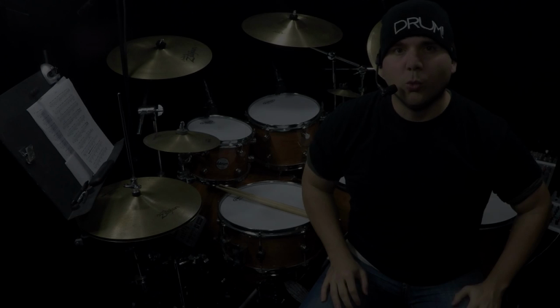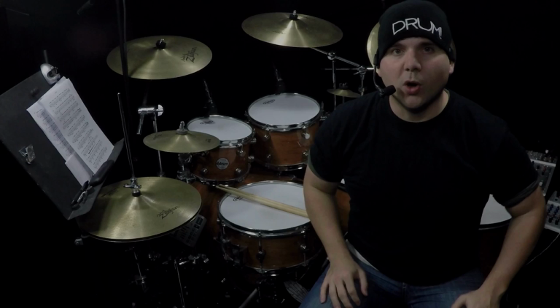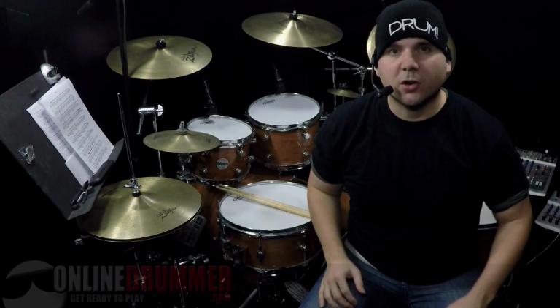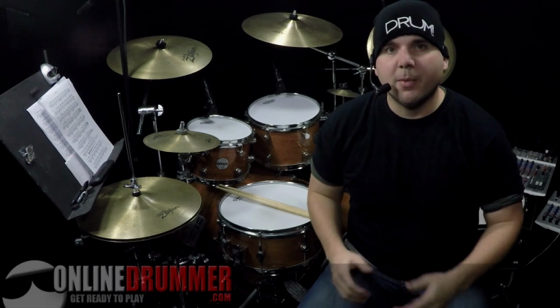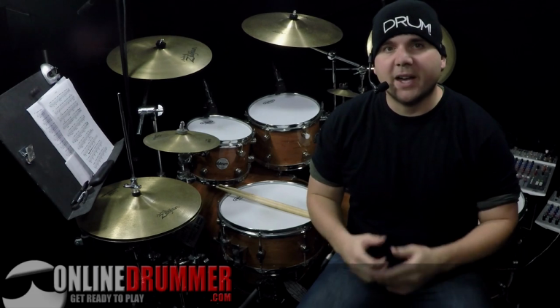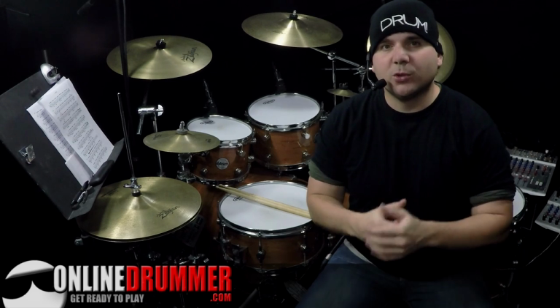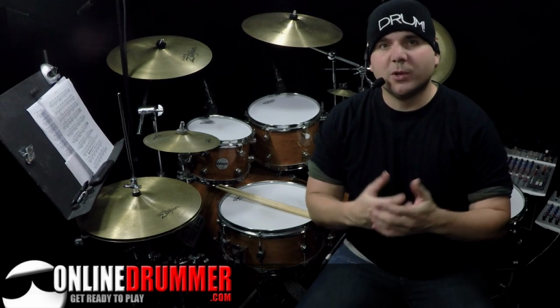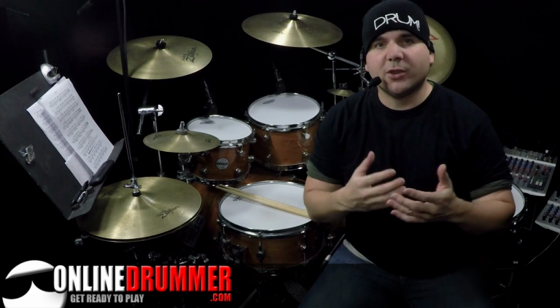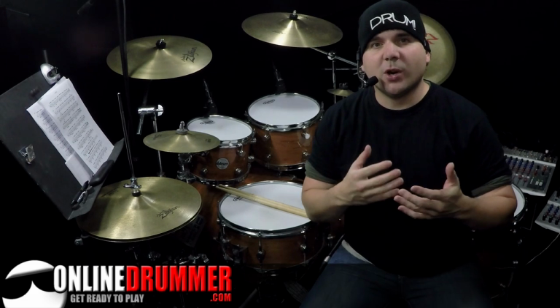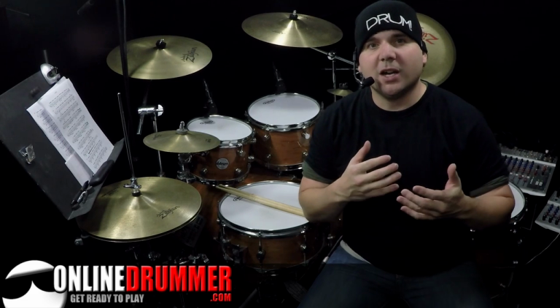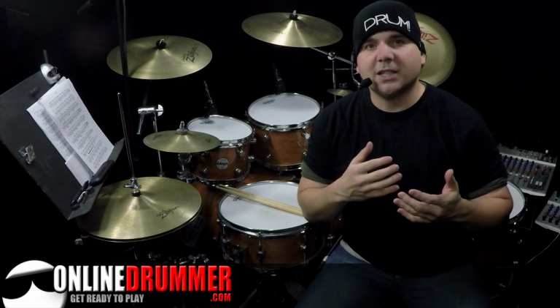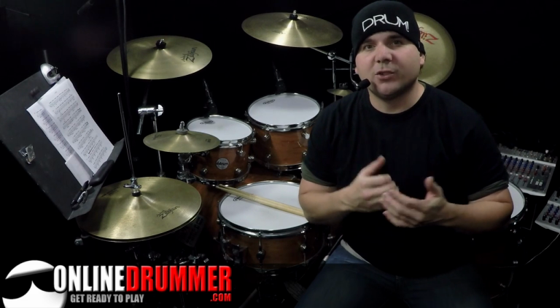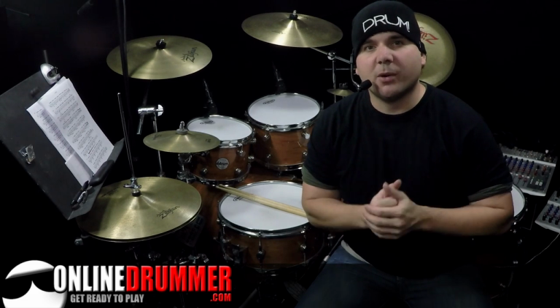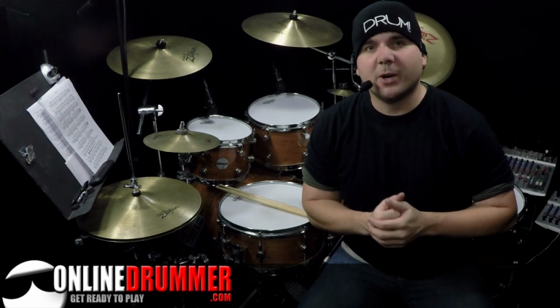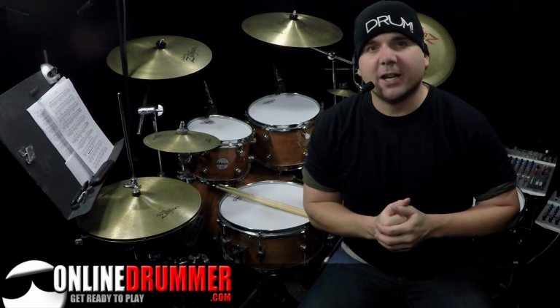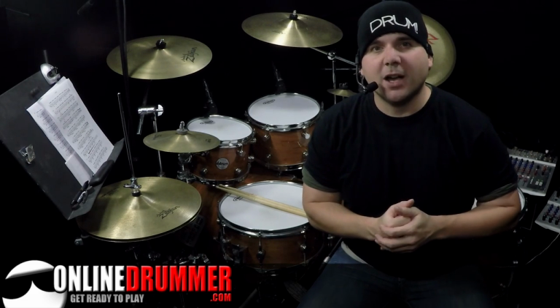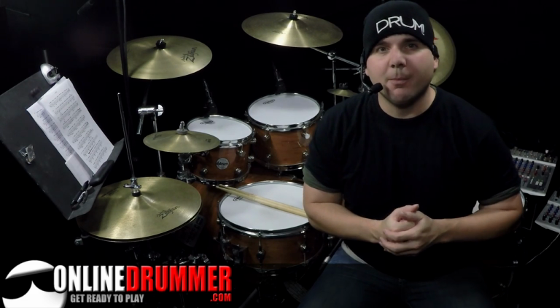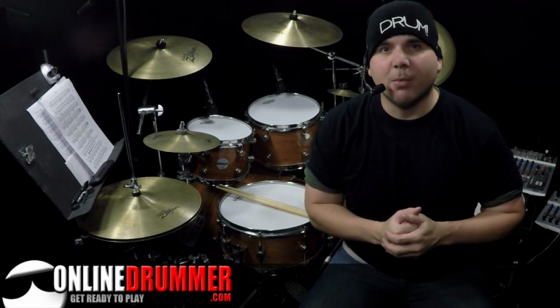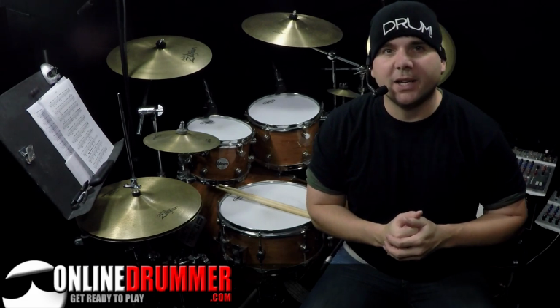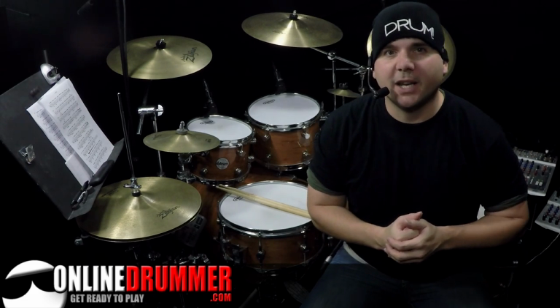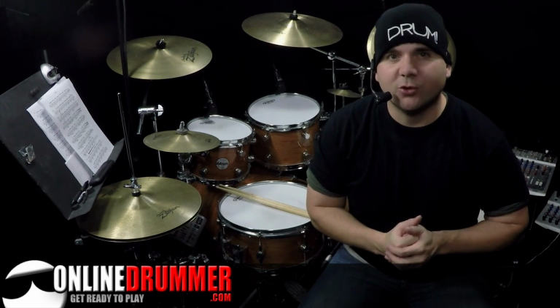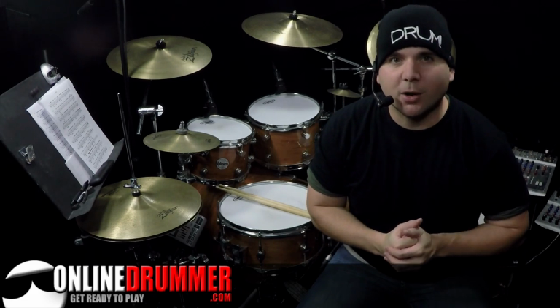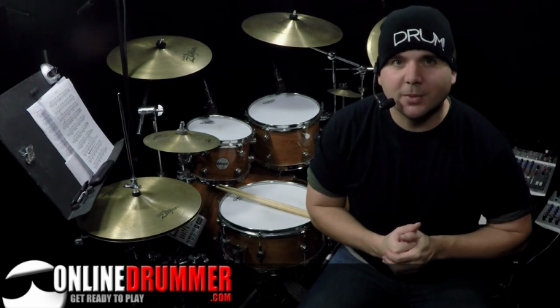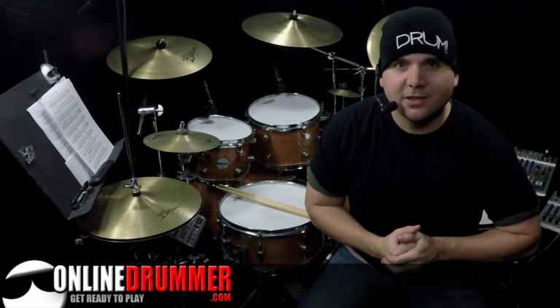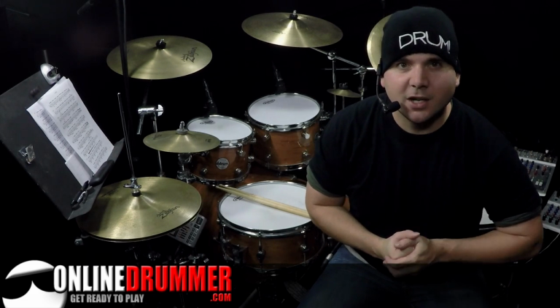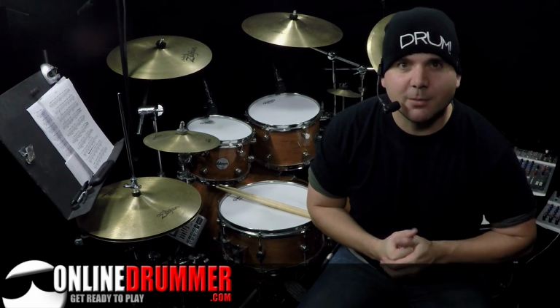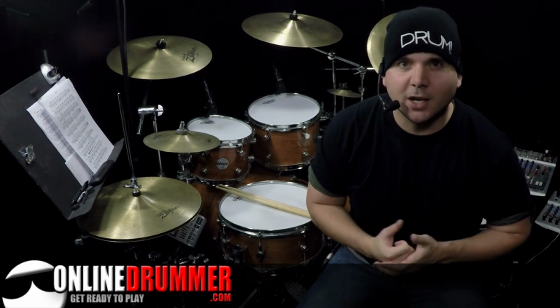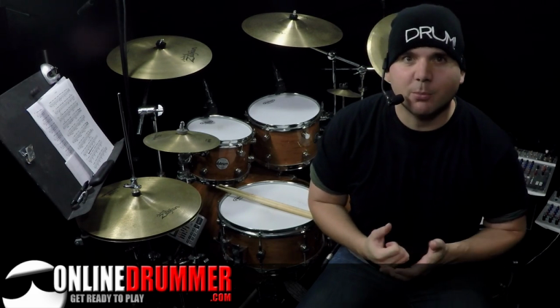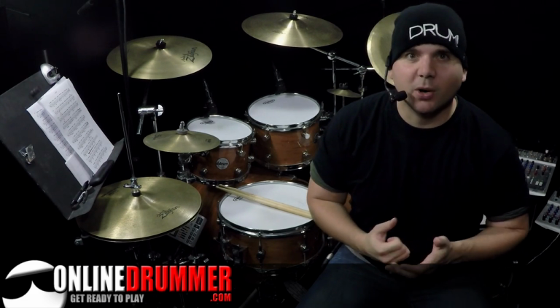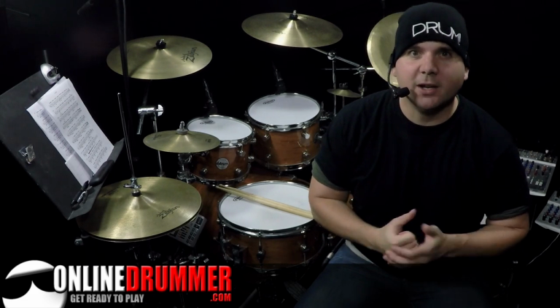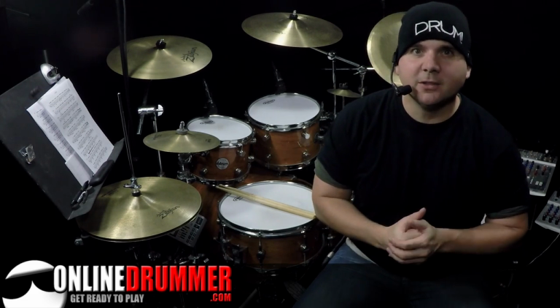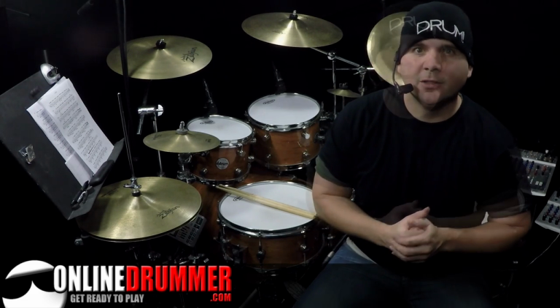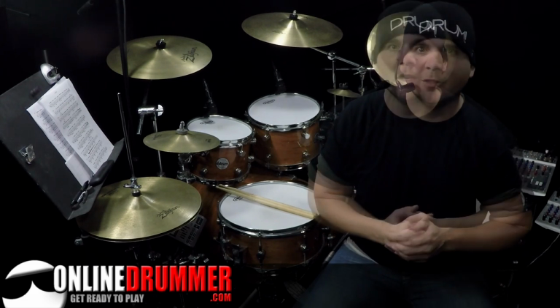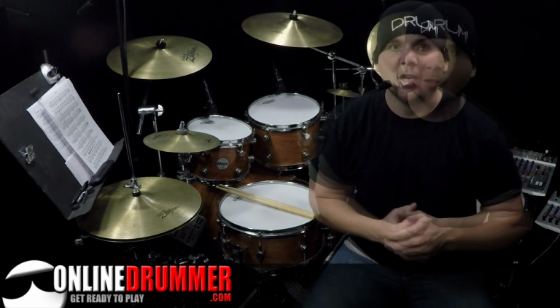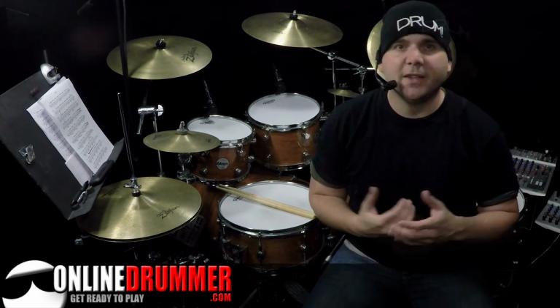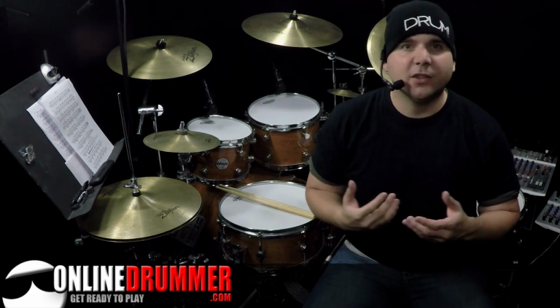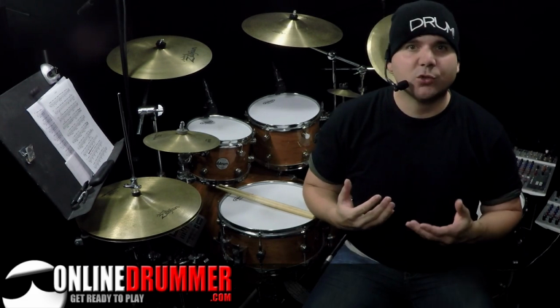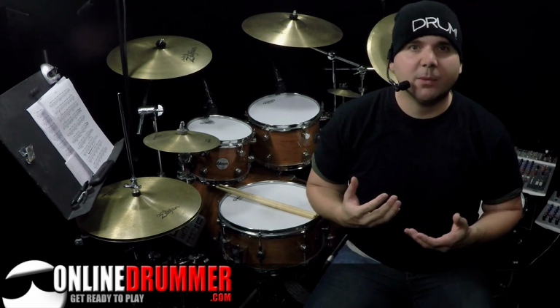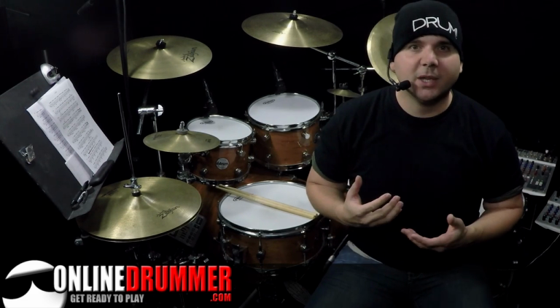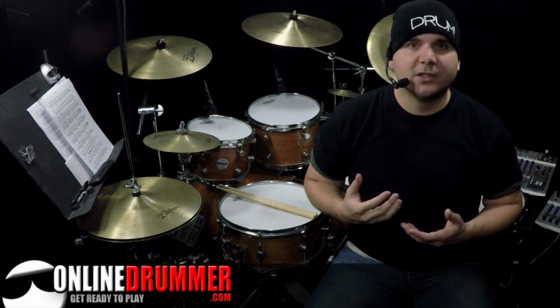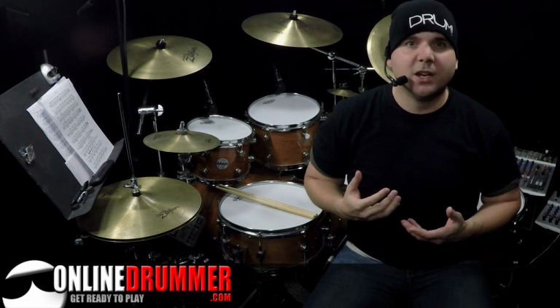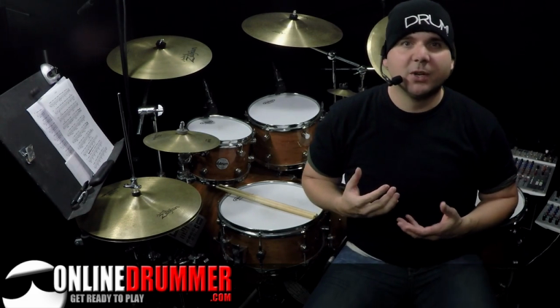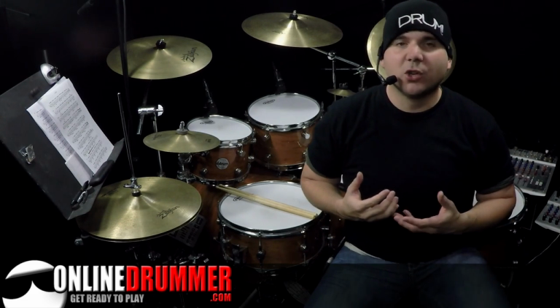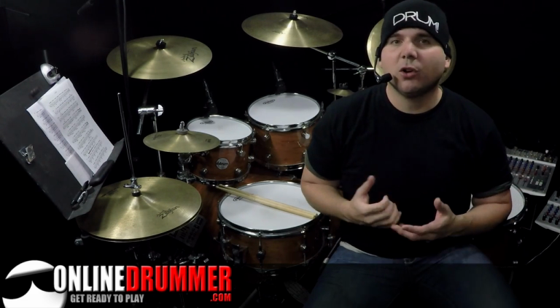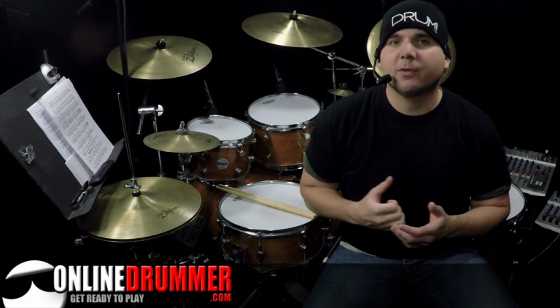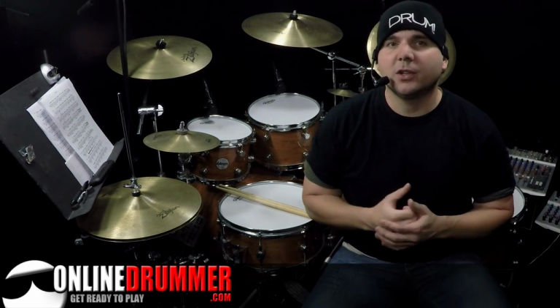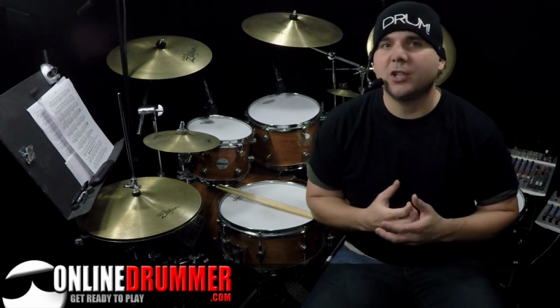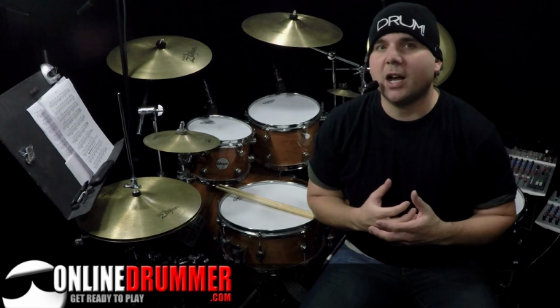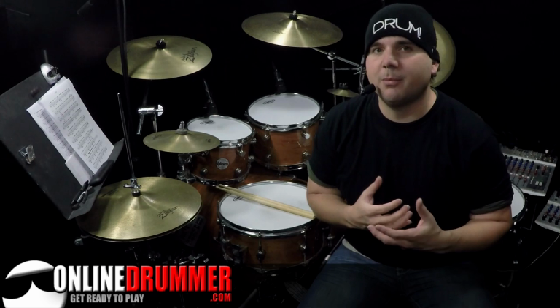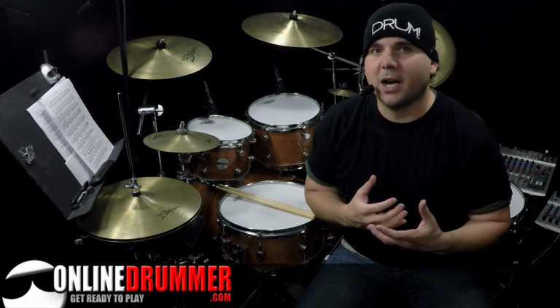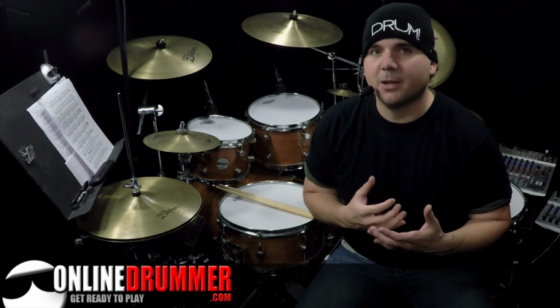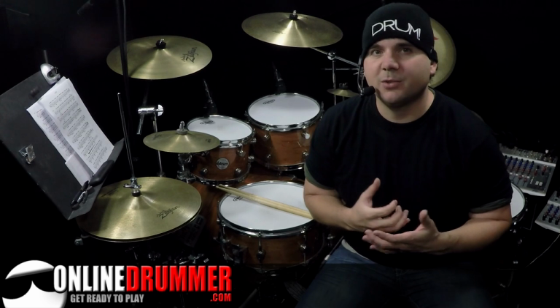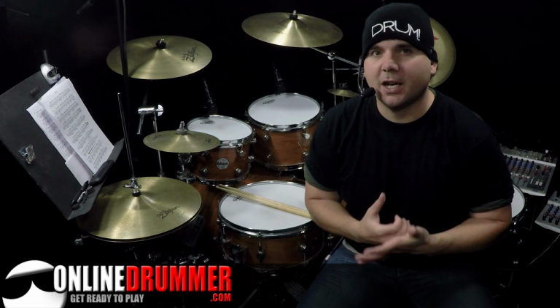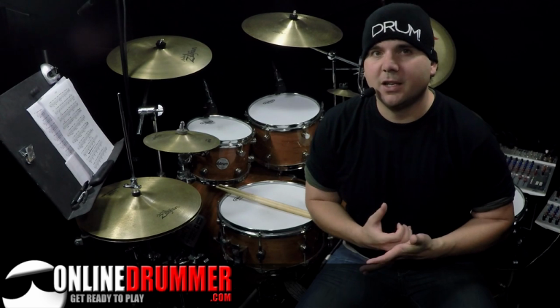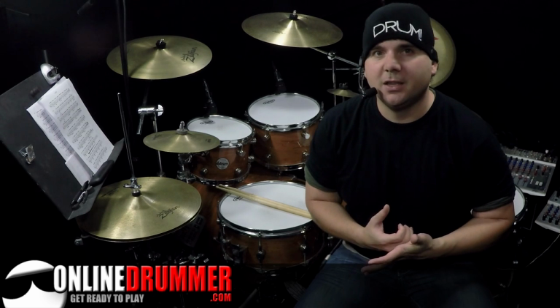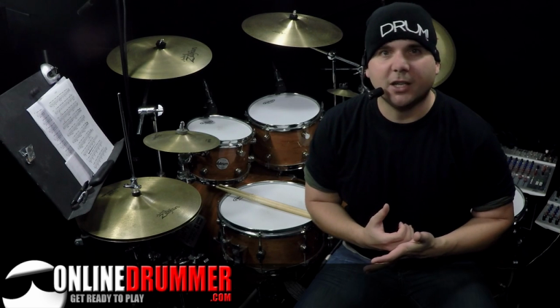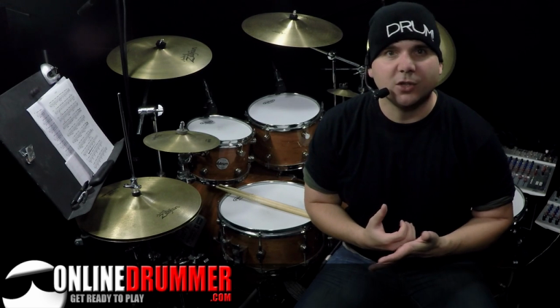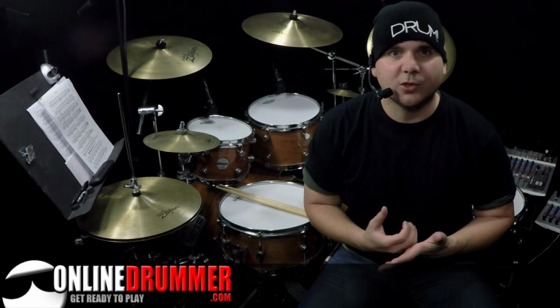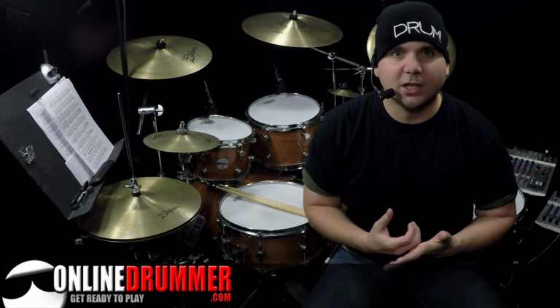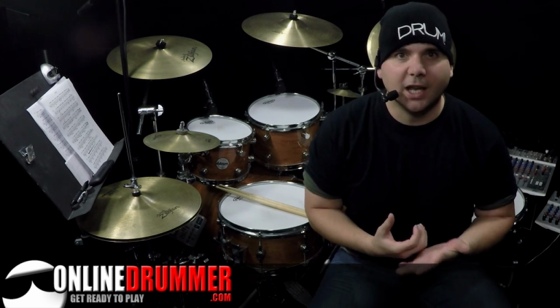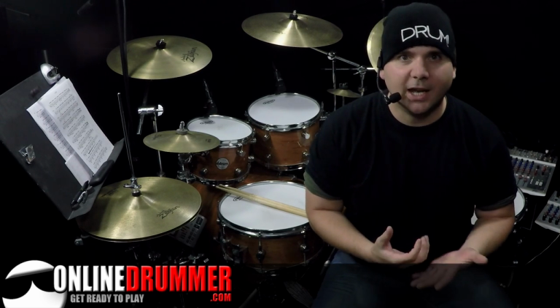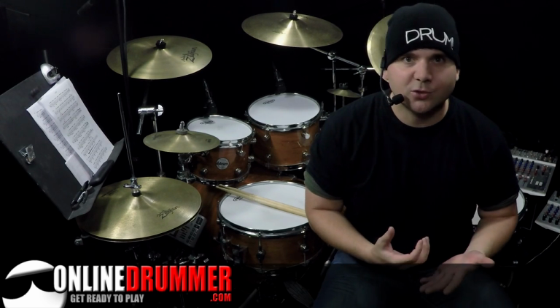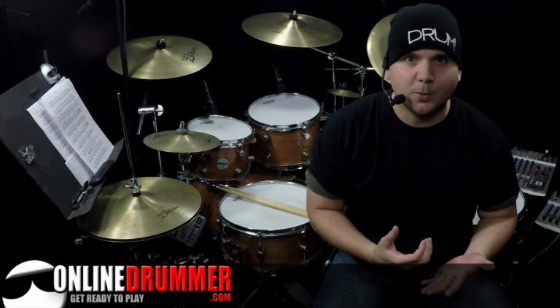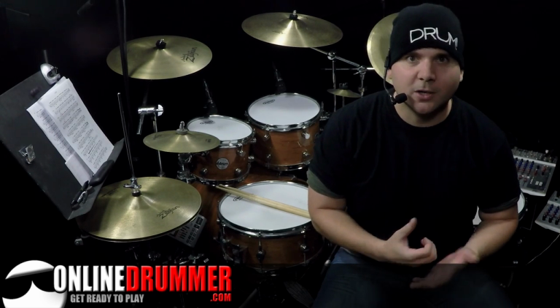Welcome back to another OnlineDrummer.com Monday Drum Lesson. I'm Nate Brown. In this drum lesson, I'm going to go over a John Bonham technique that he used in Kashmir.